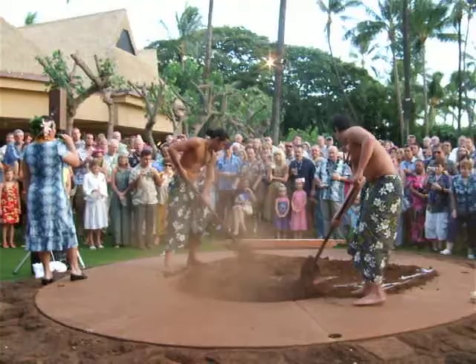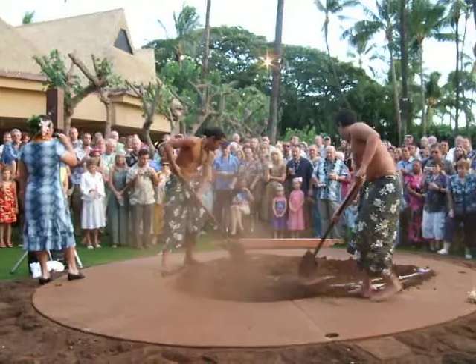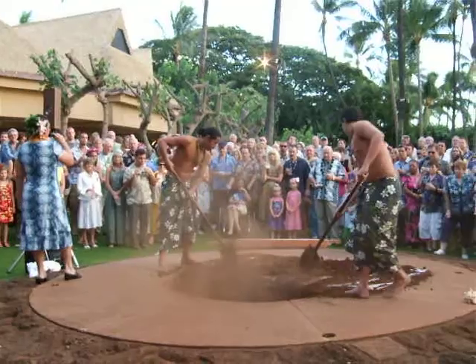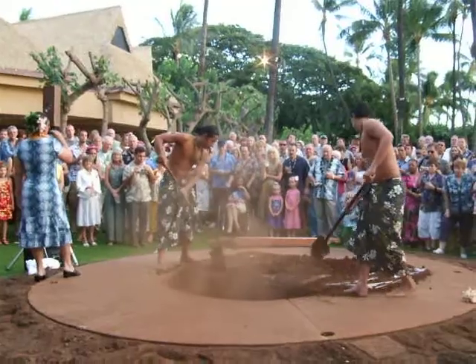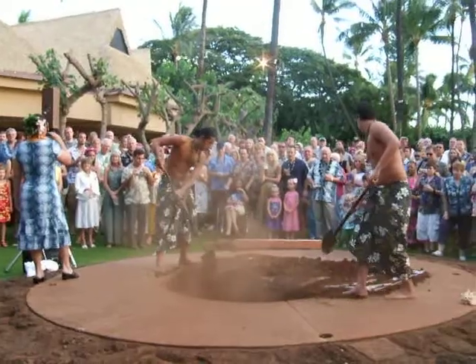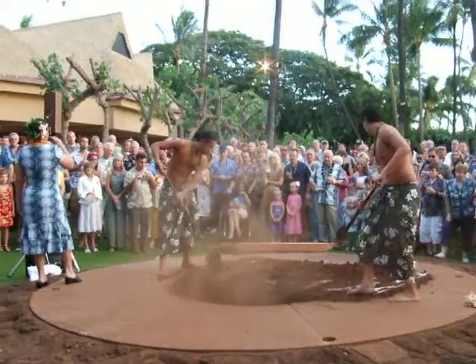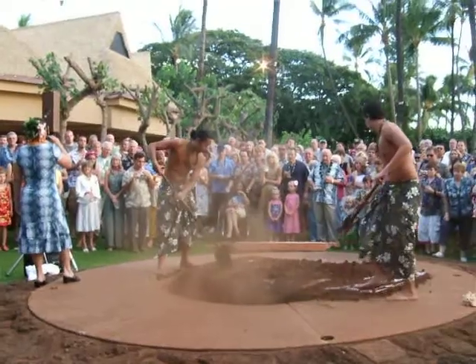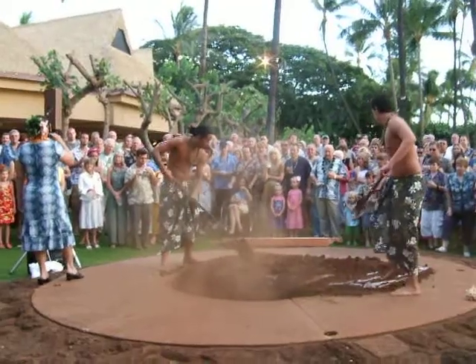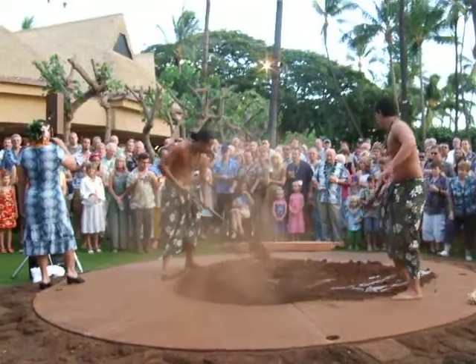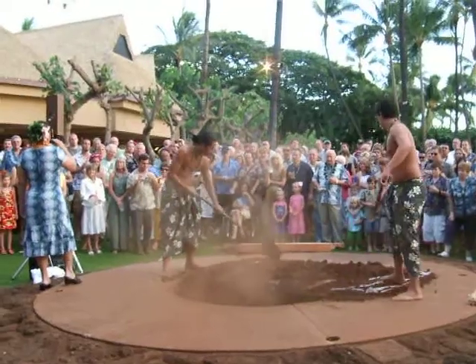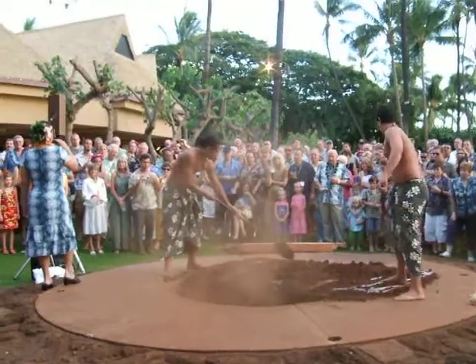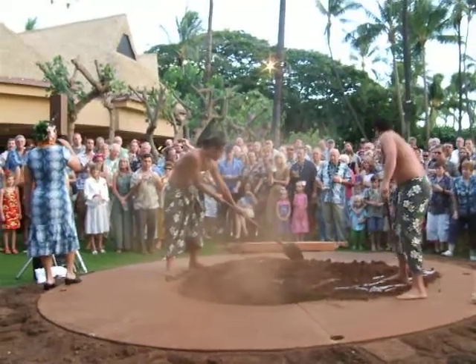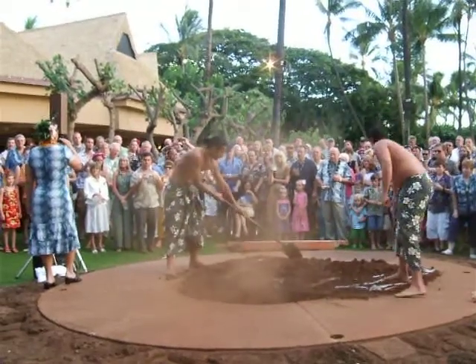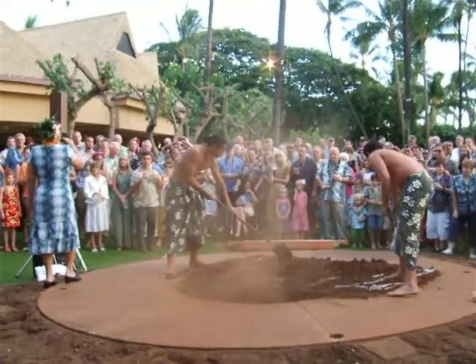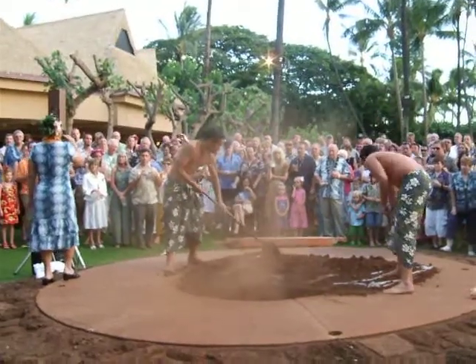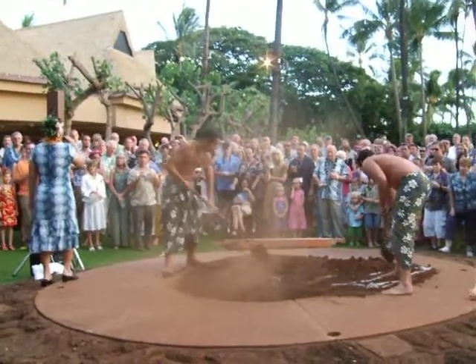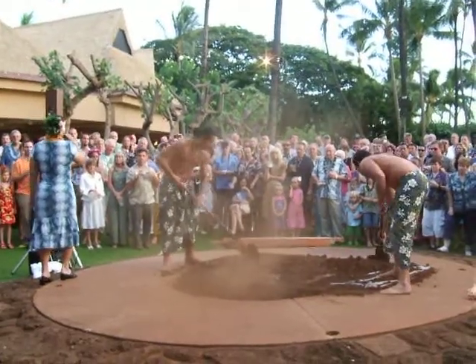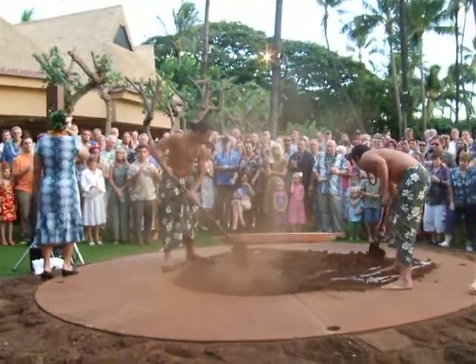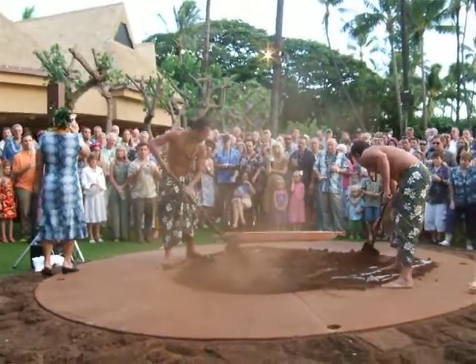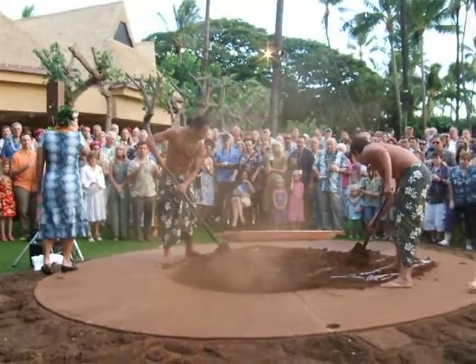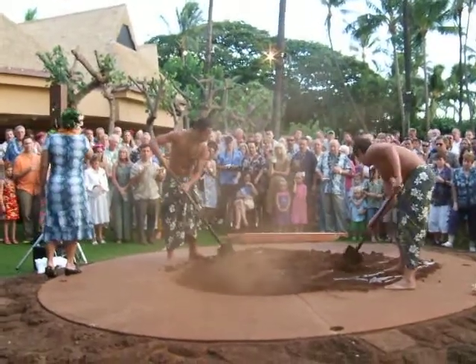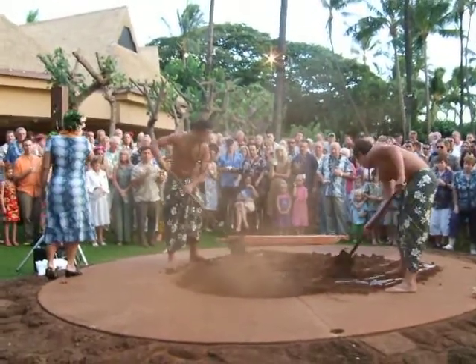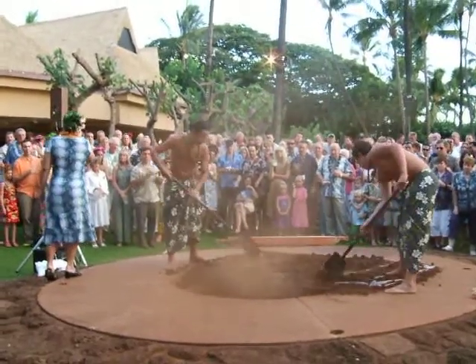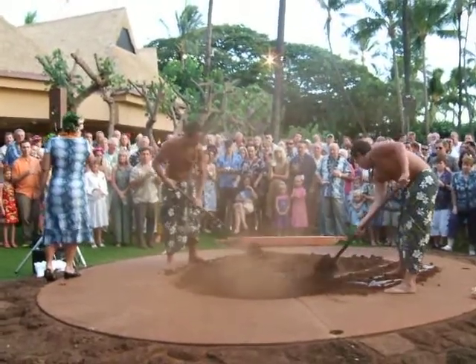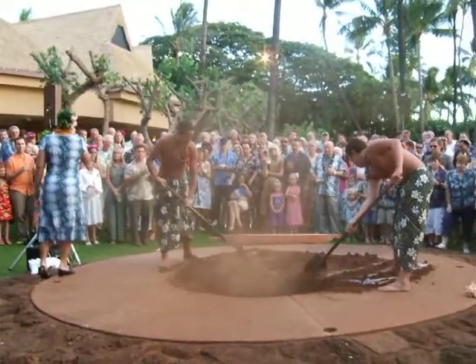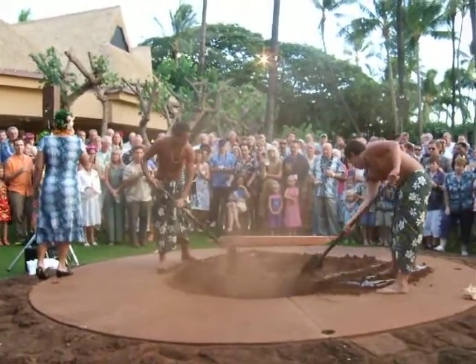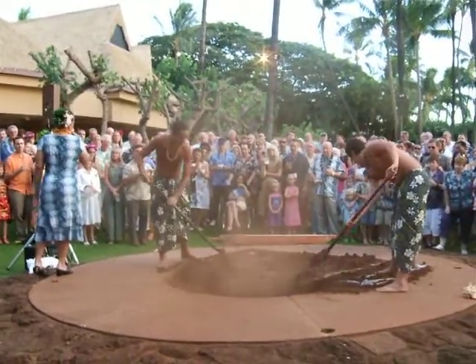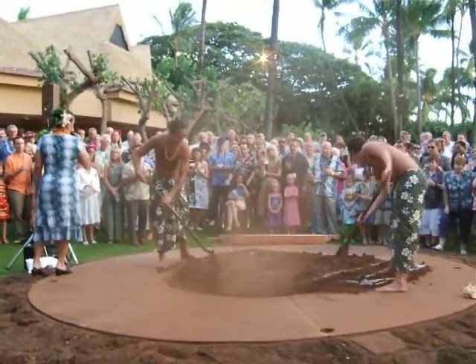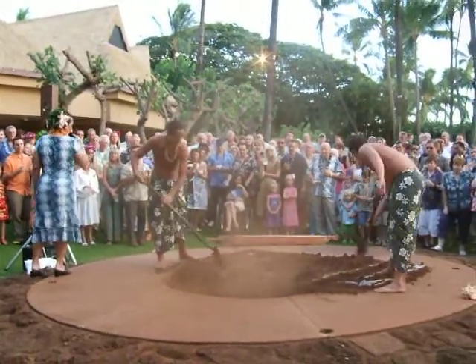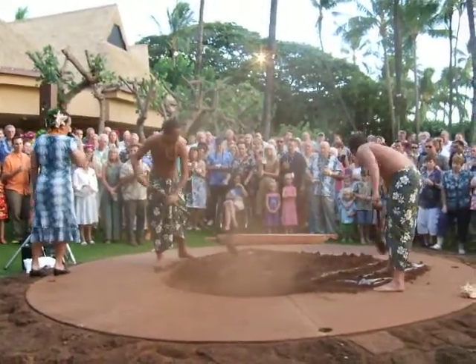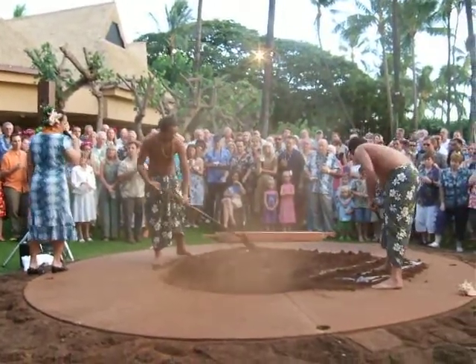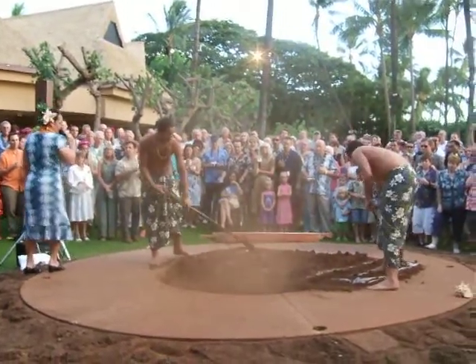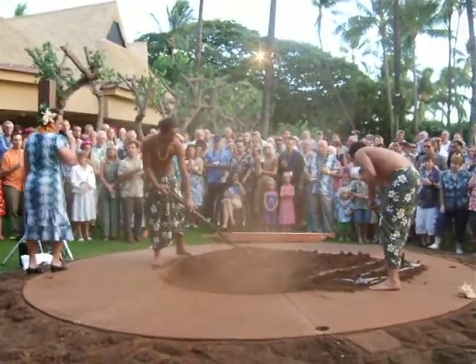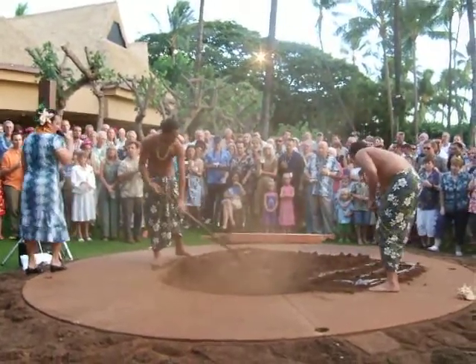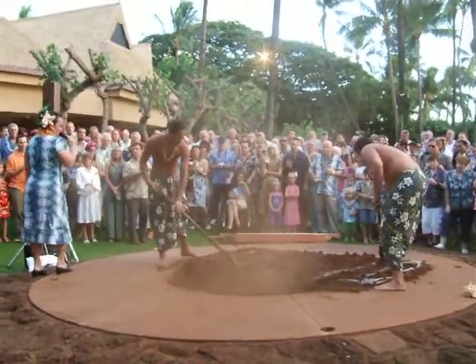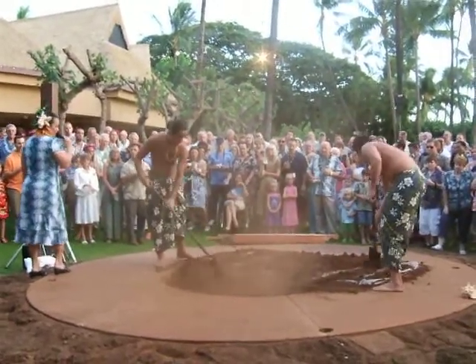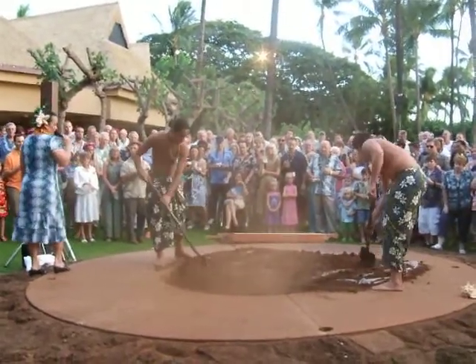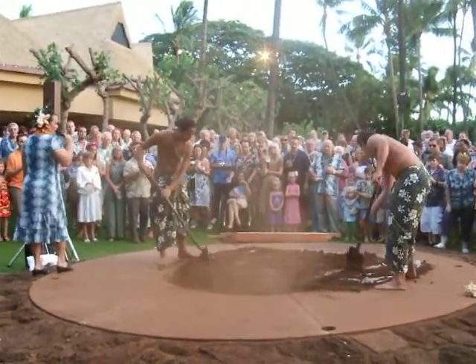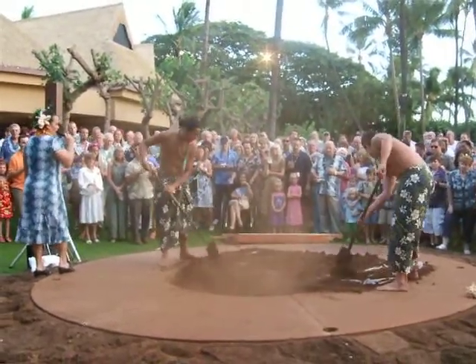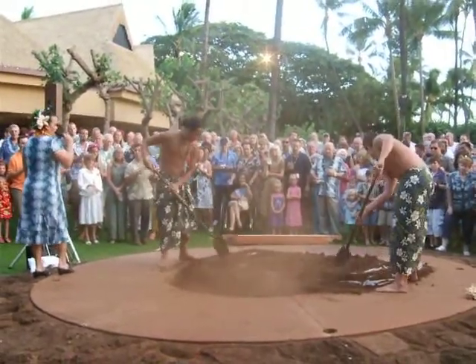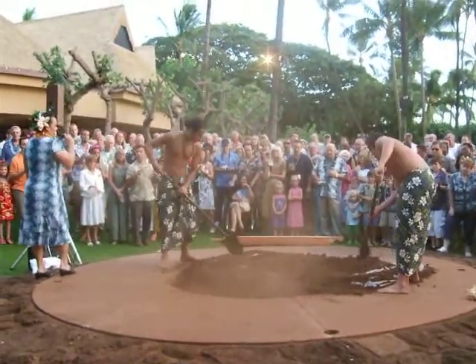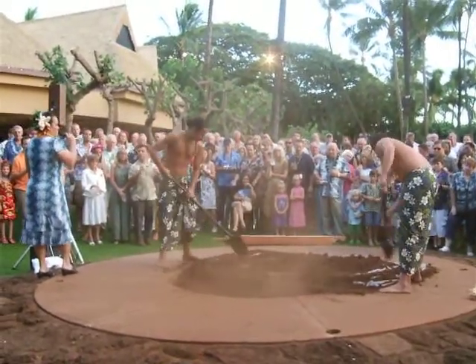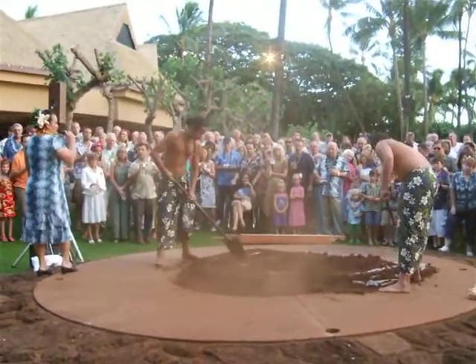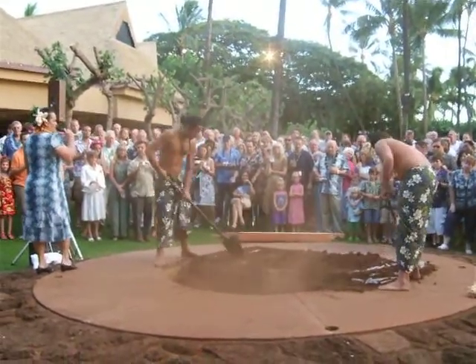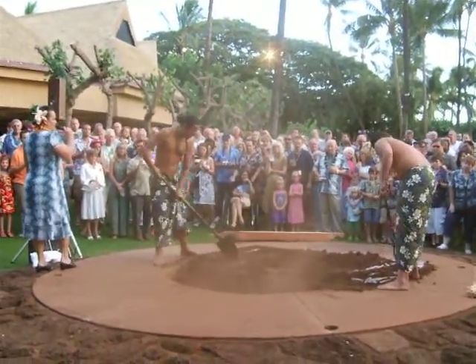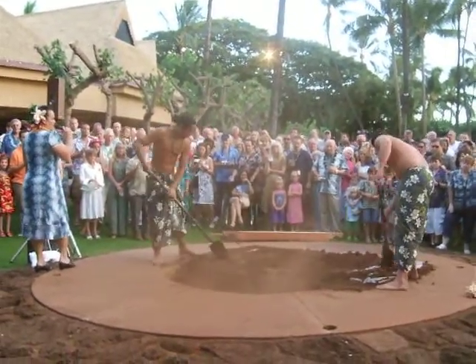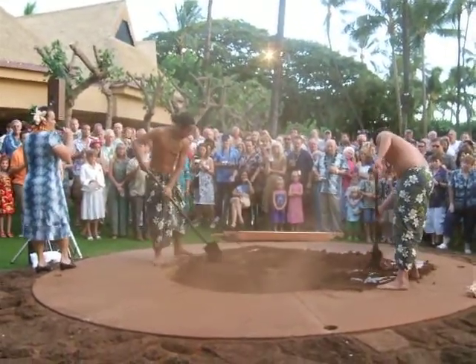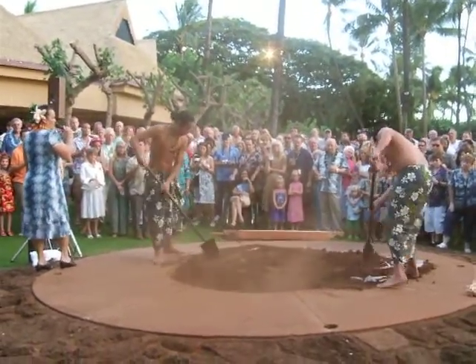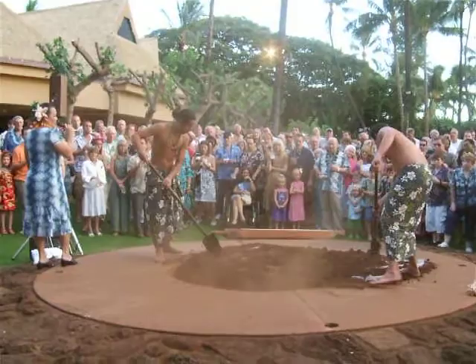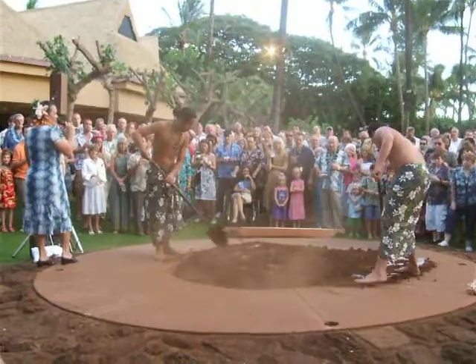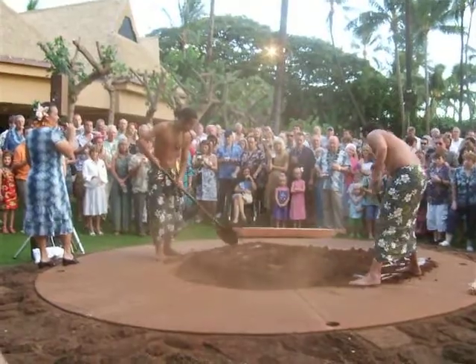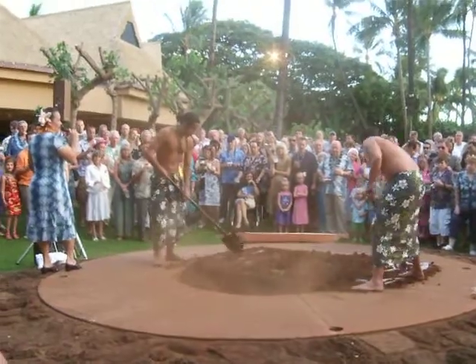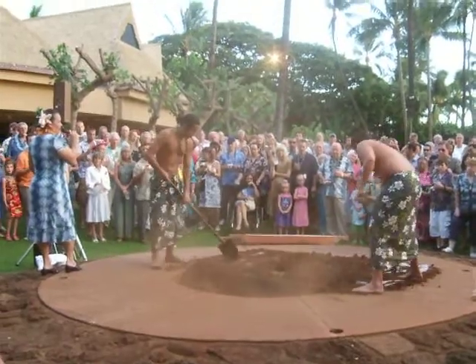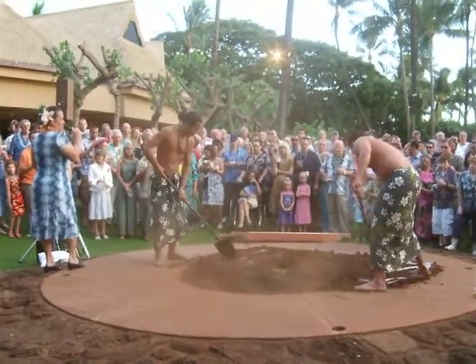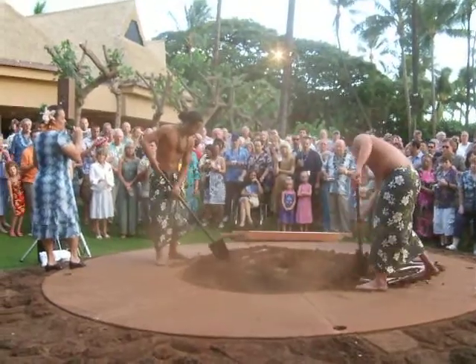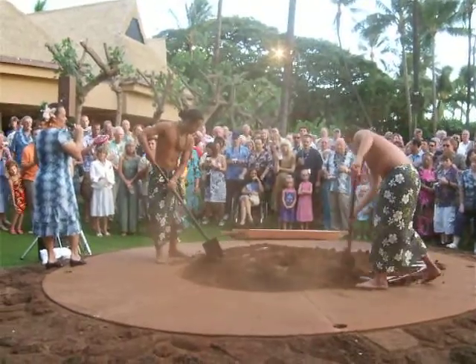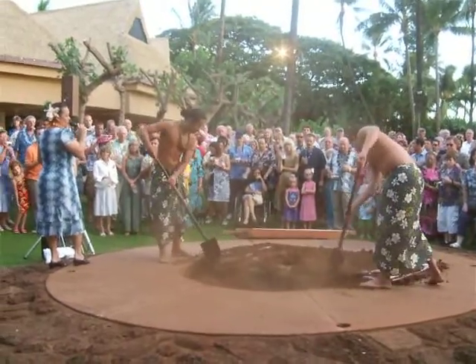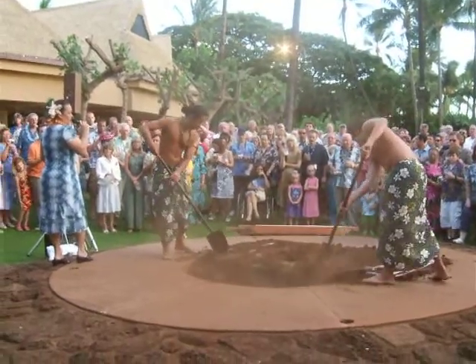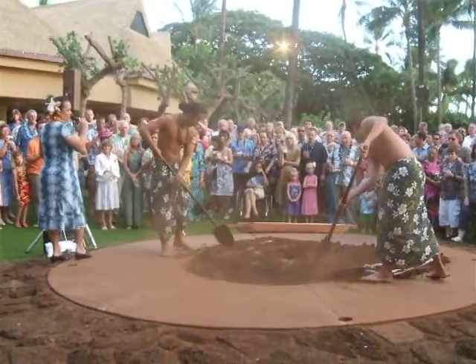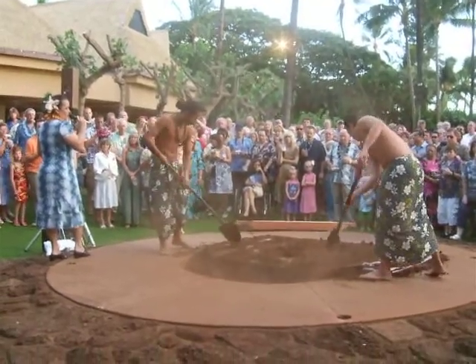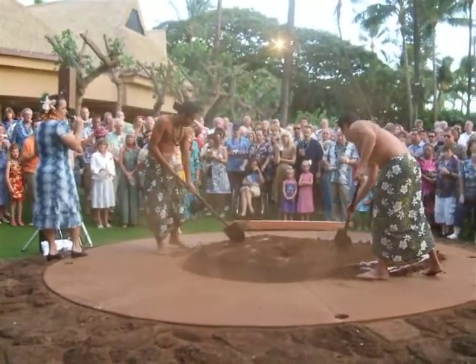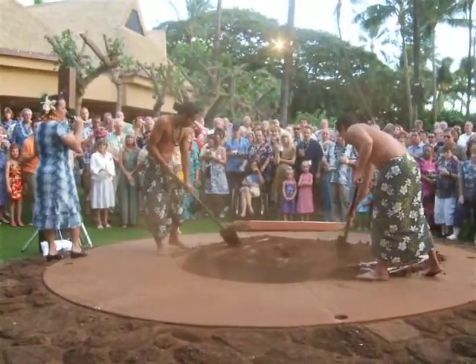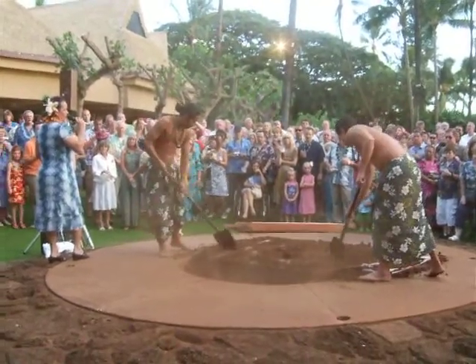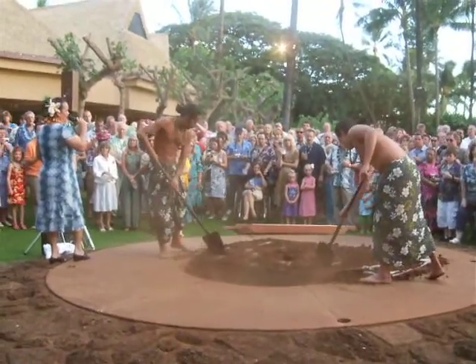It starts off with a pit, which is dug down about three to four feet deep, and it needs to be as long and as wide as our pig.